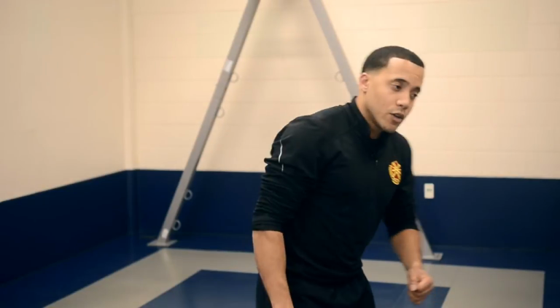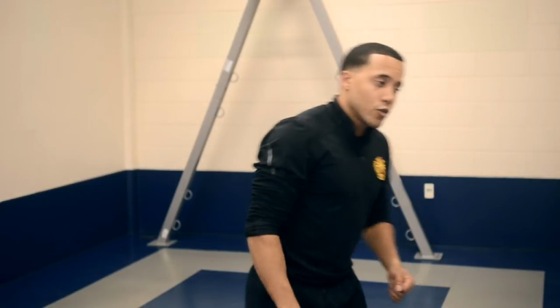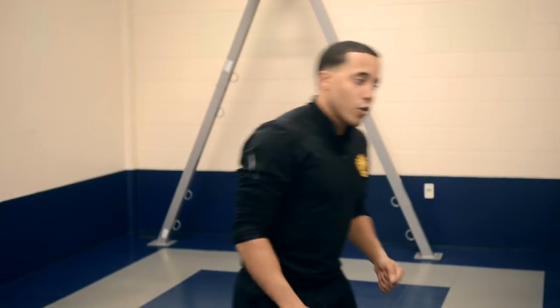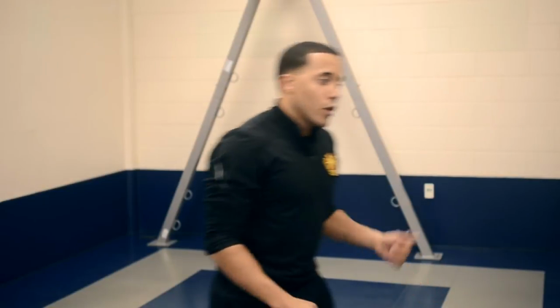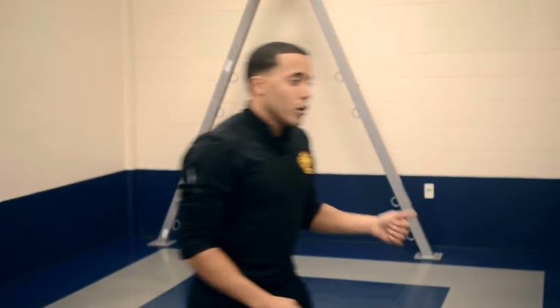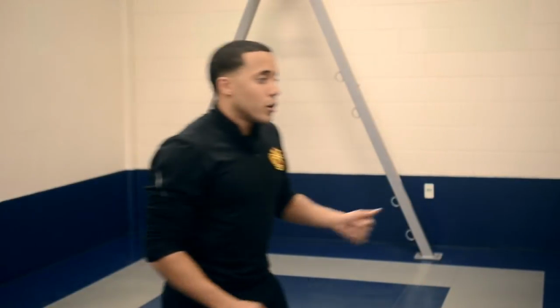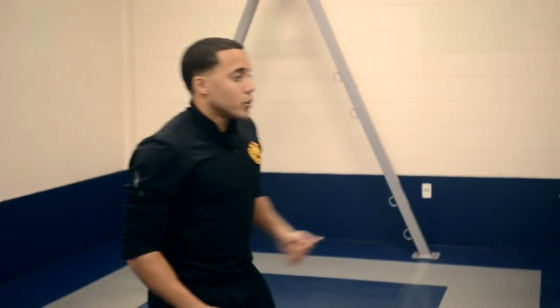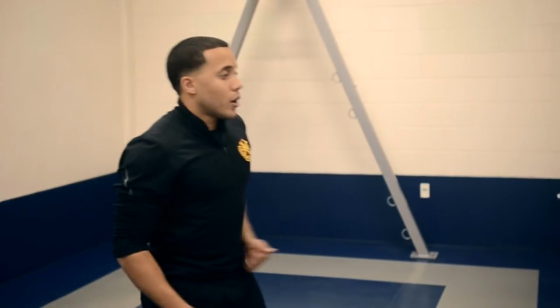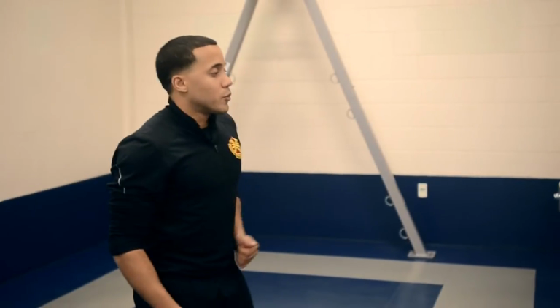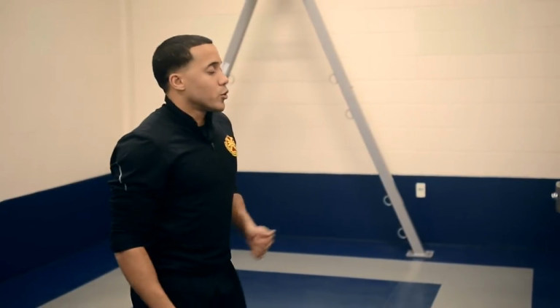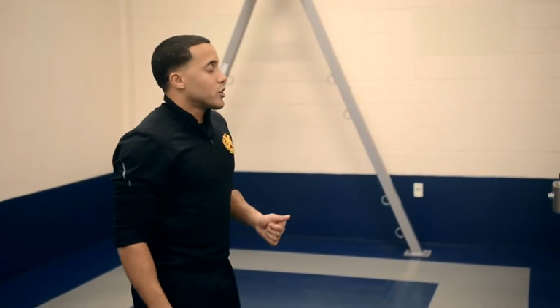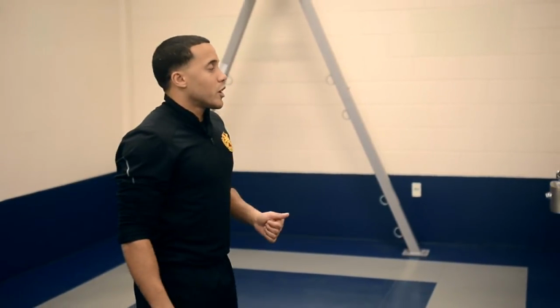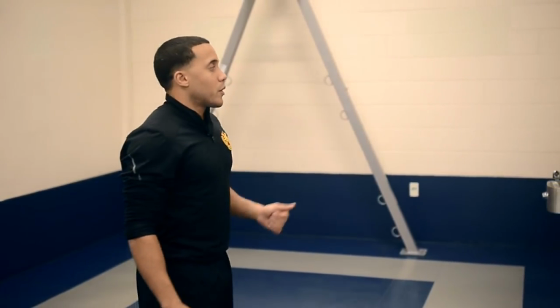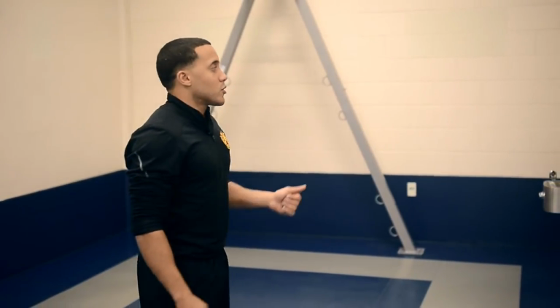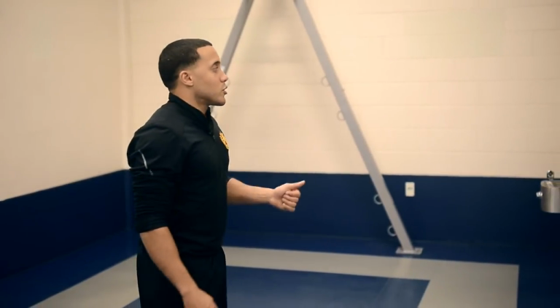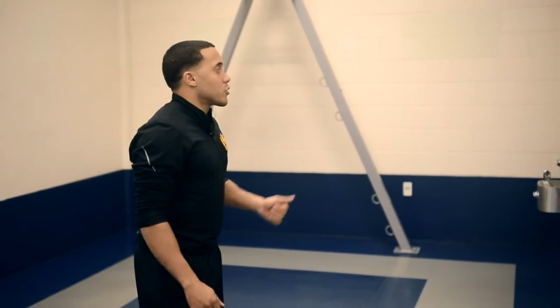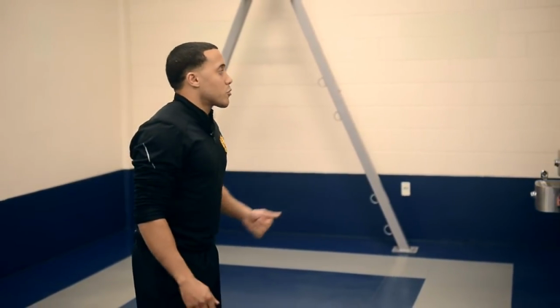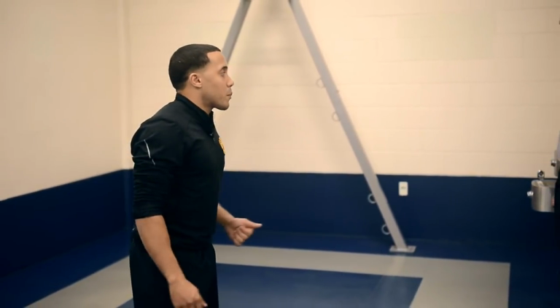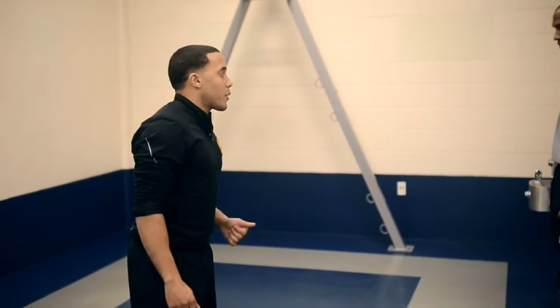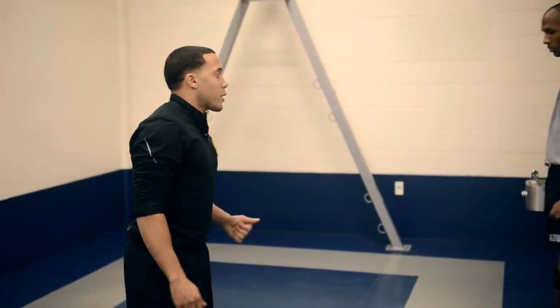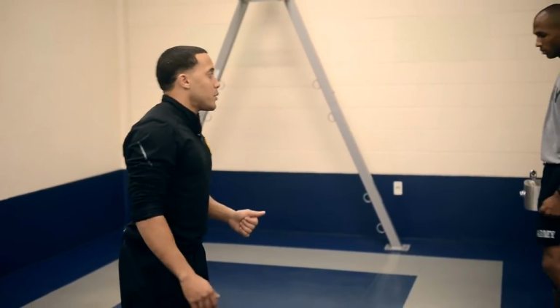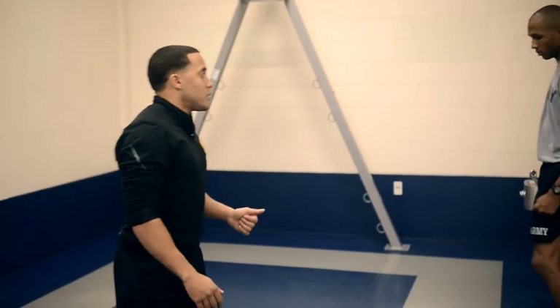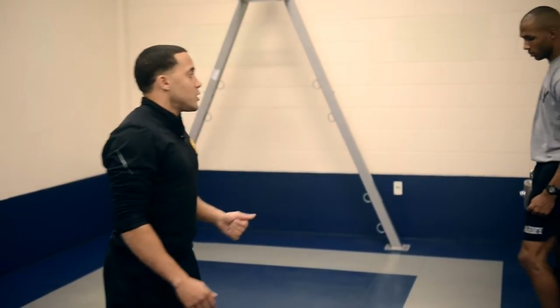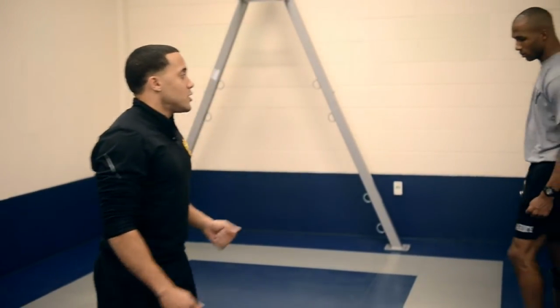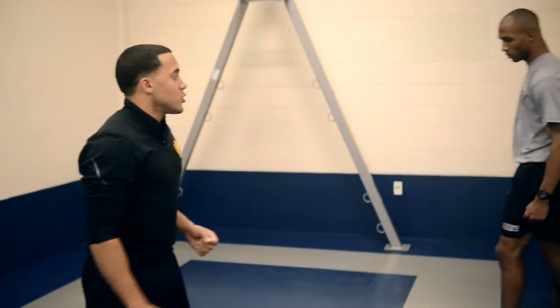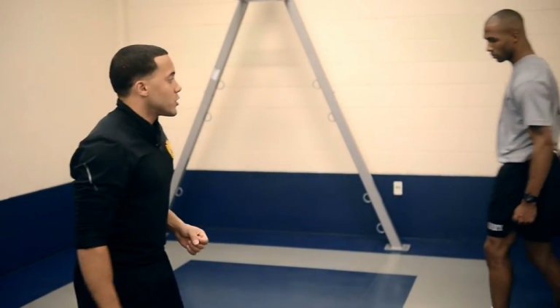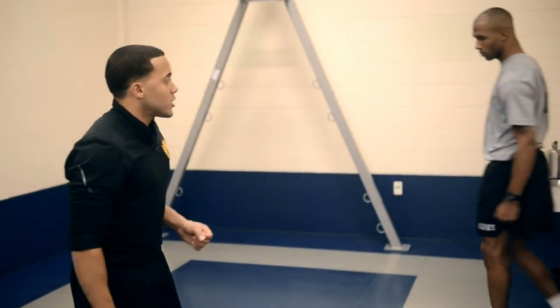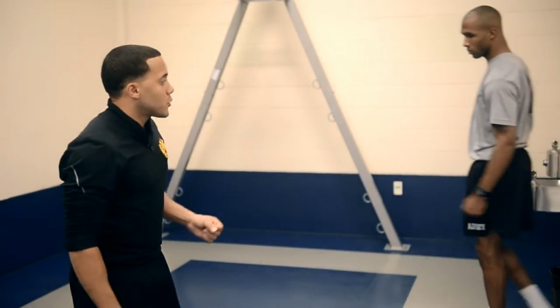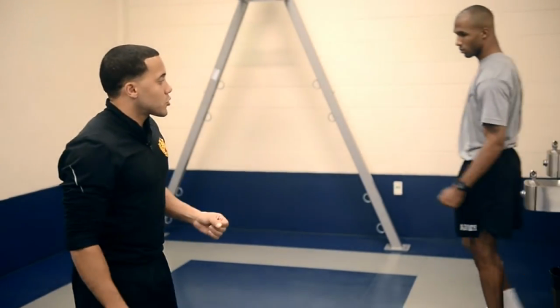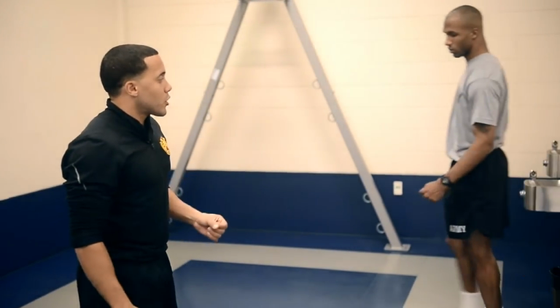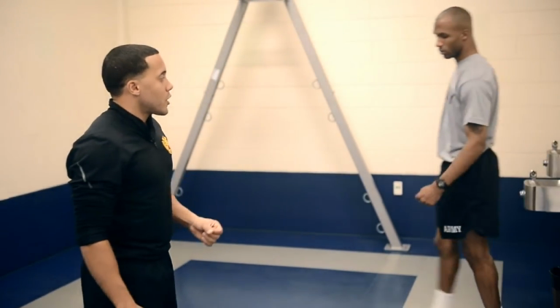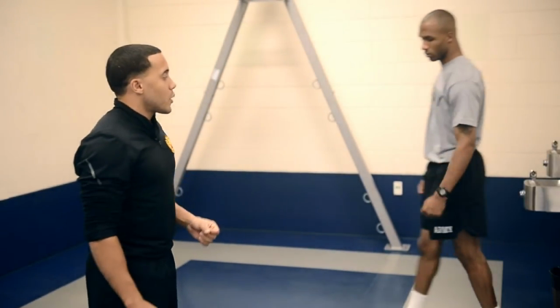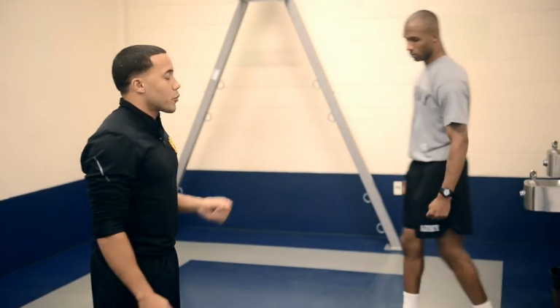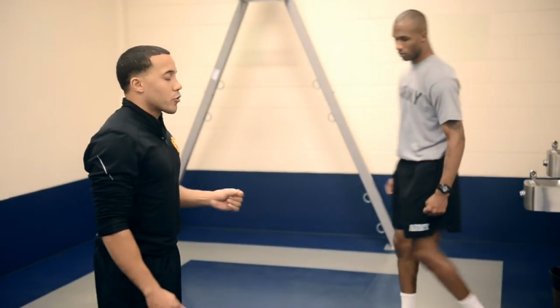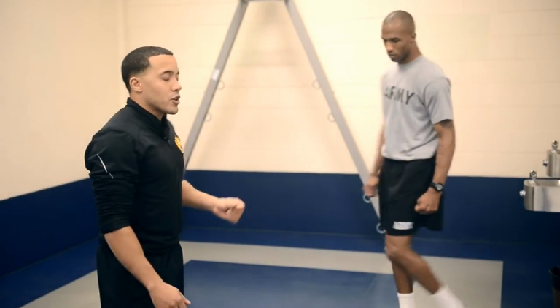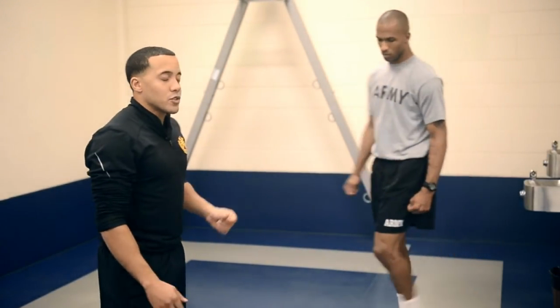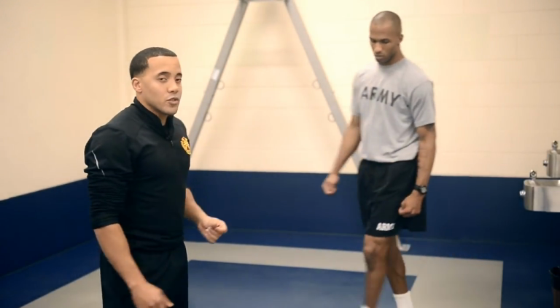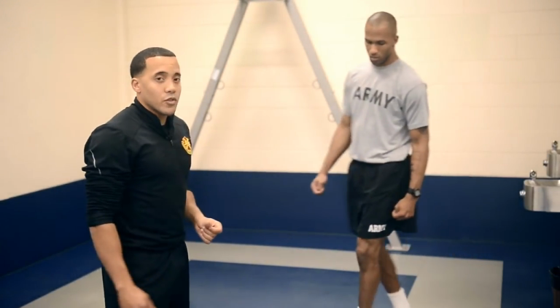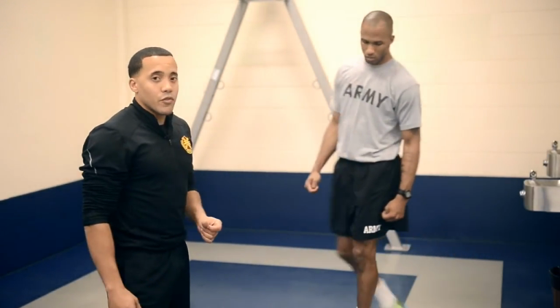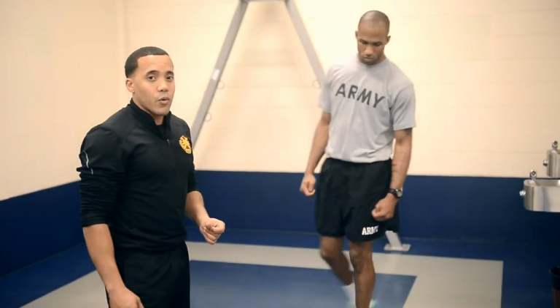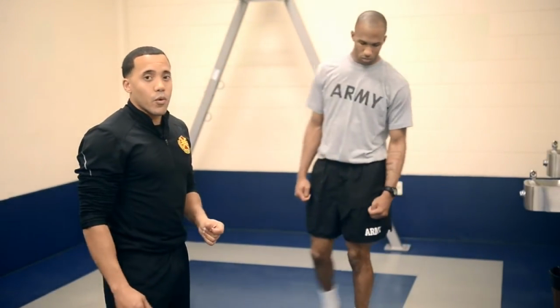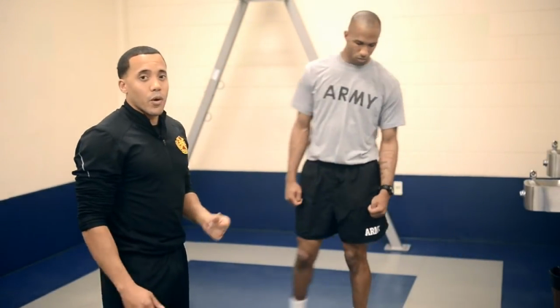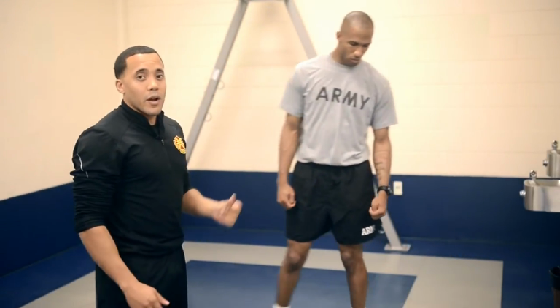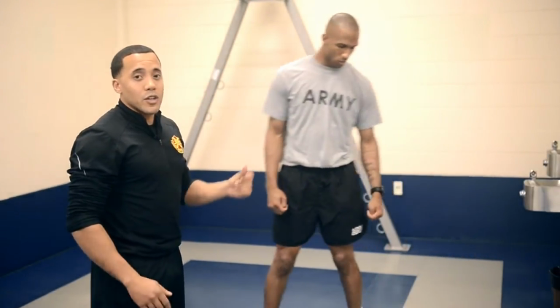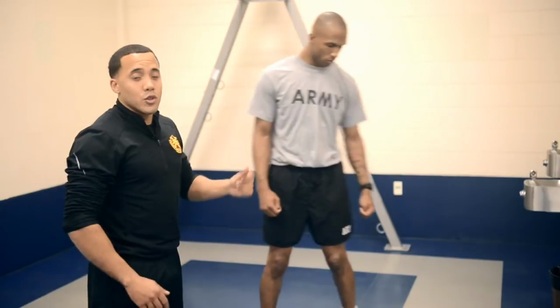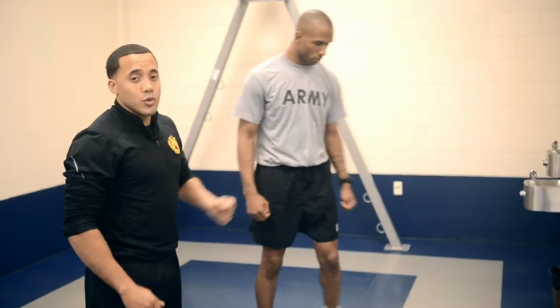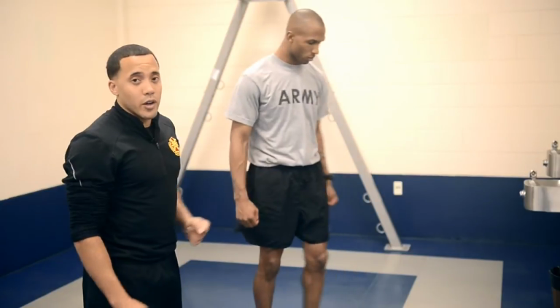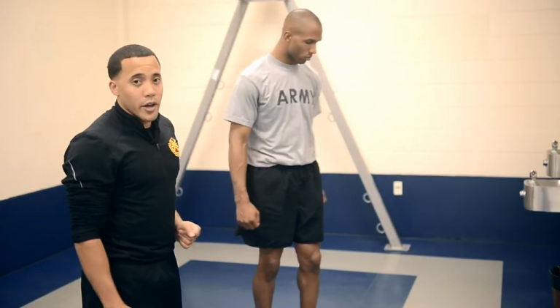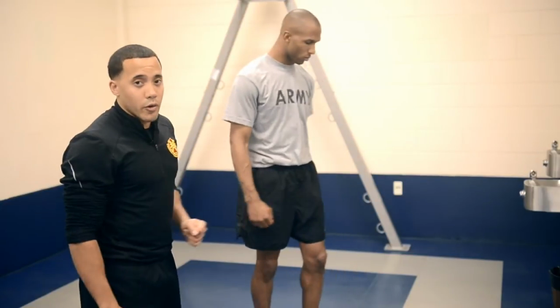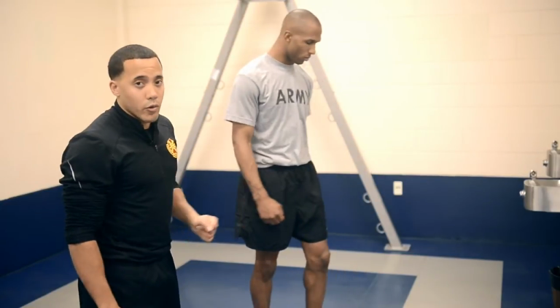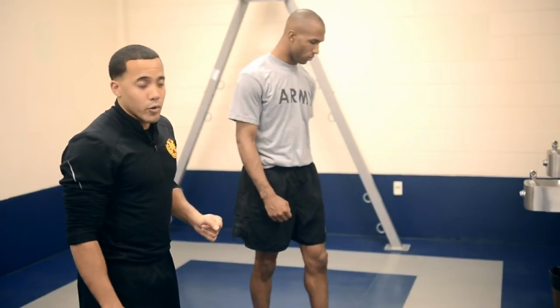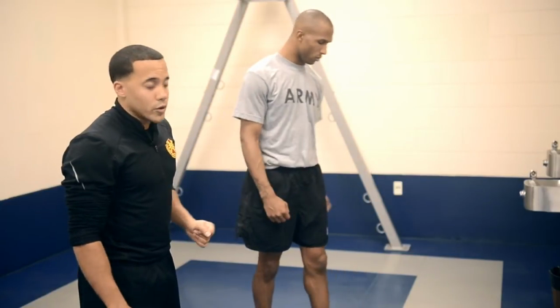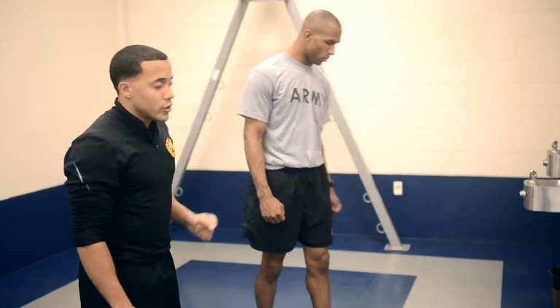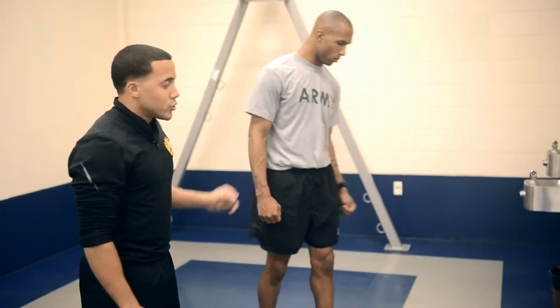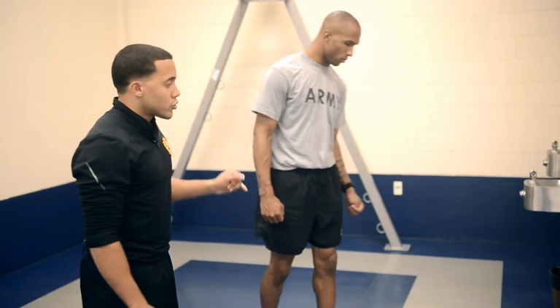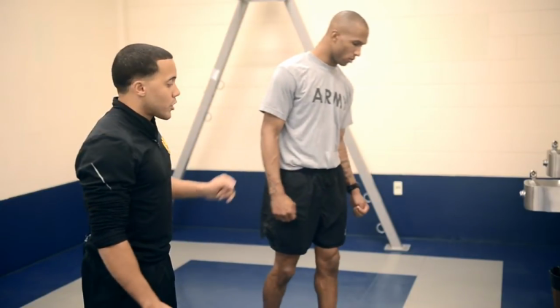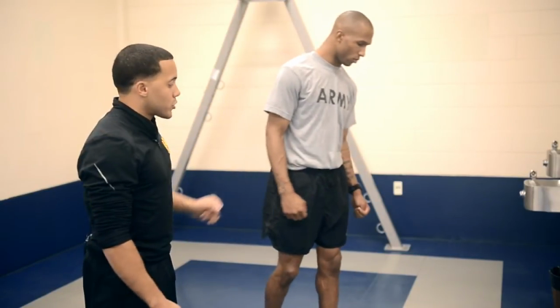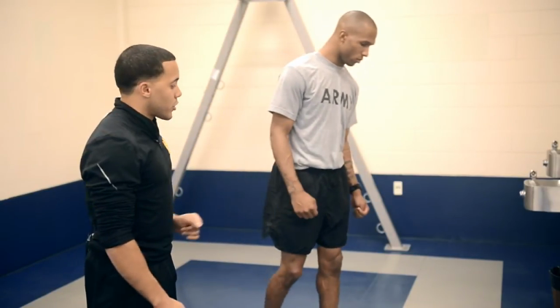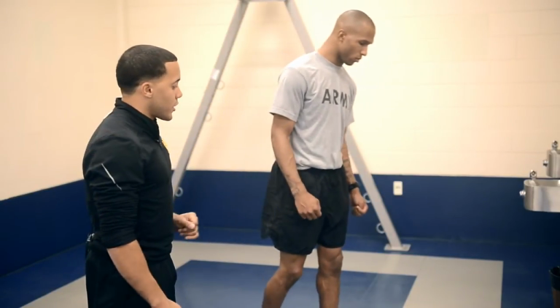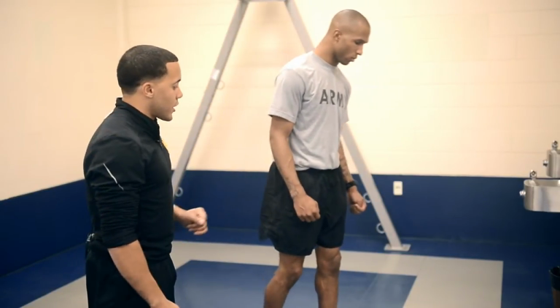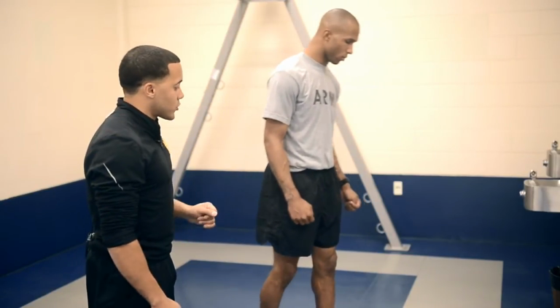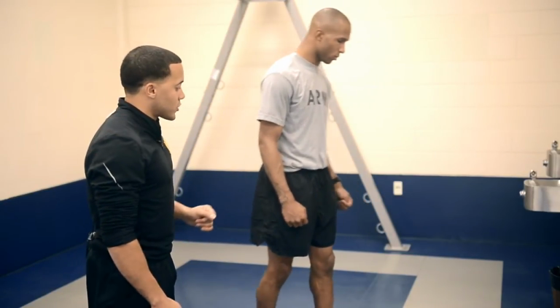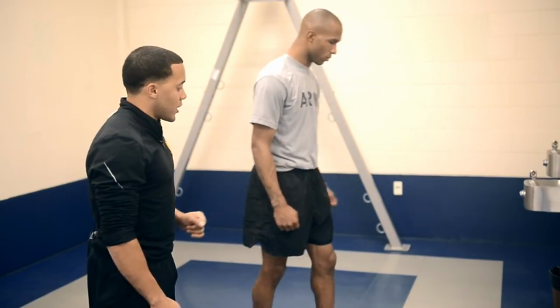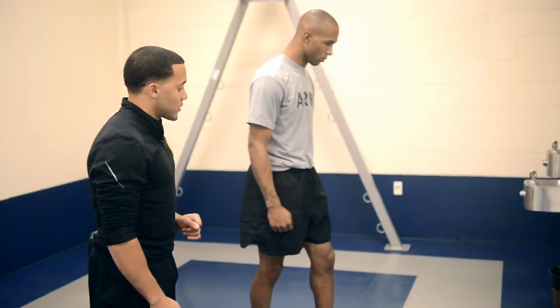I'm joined today by Sergeant Greg Blackman. He's going to demonstrate a progression for unilateral strength training exercises.